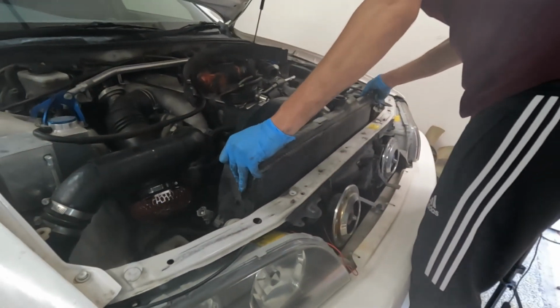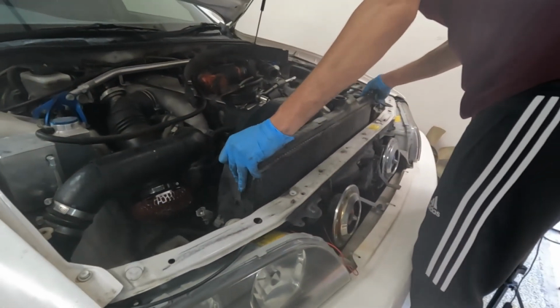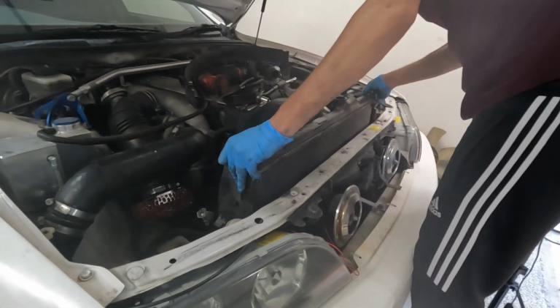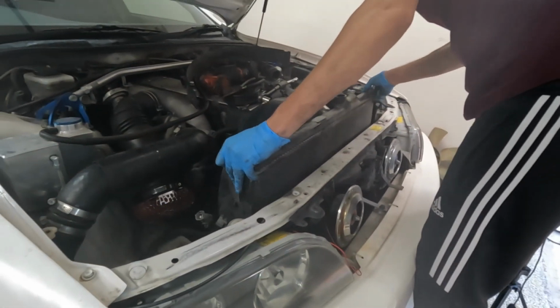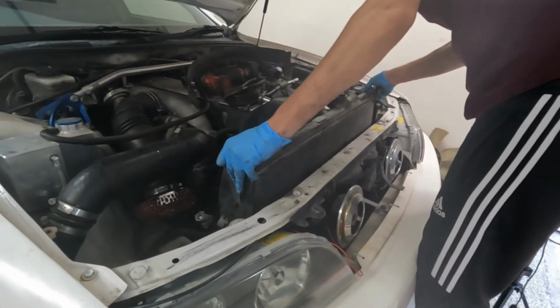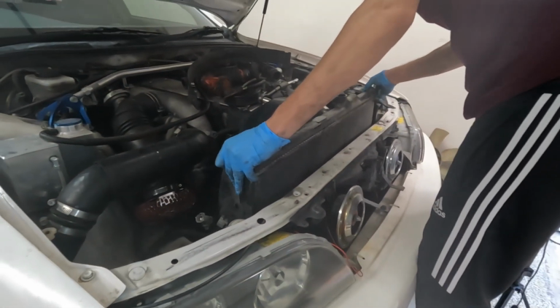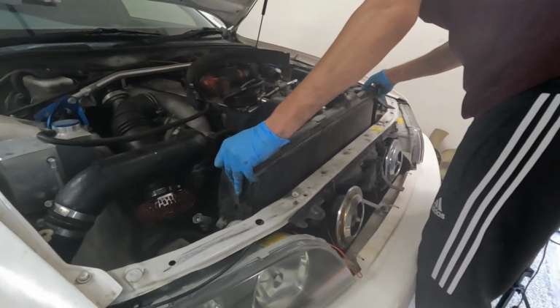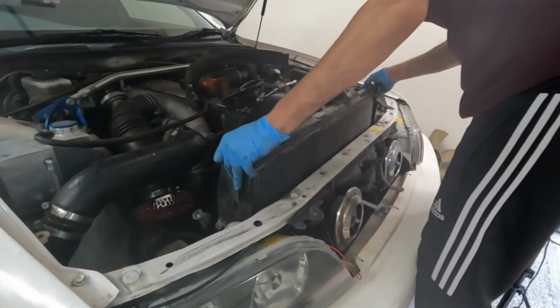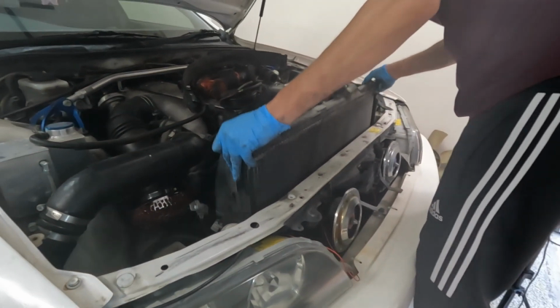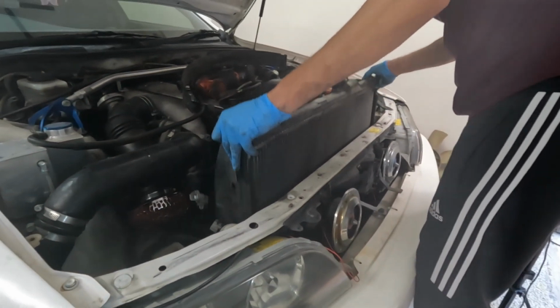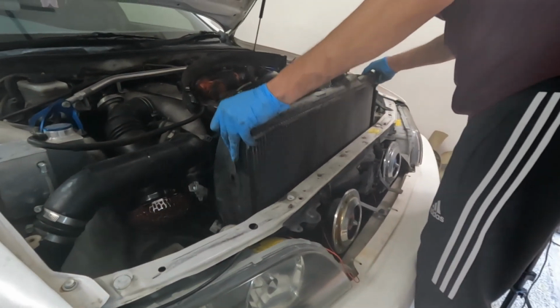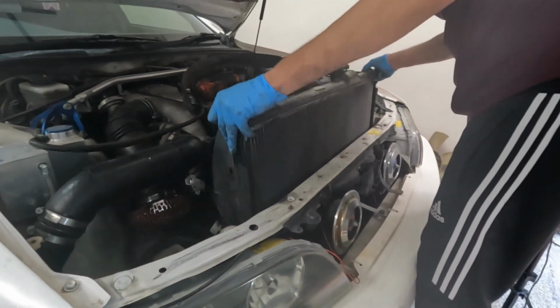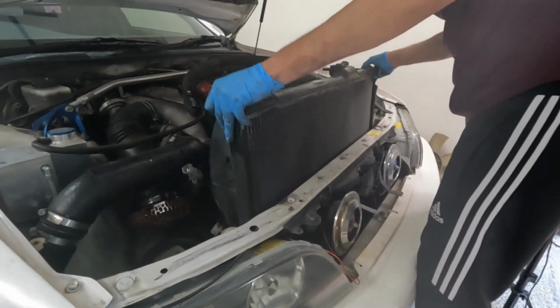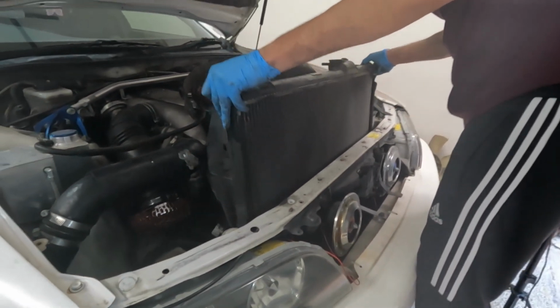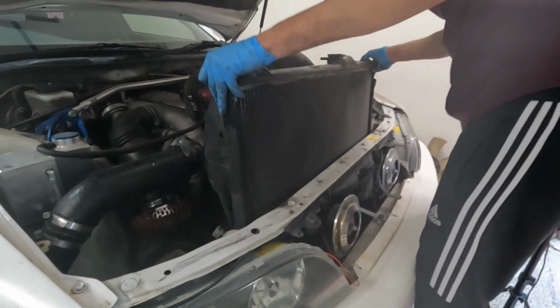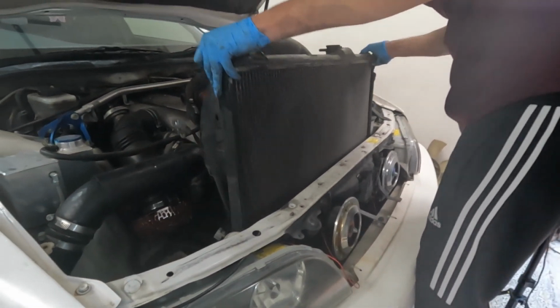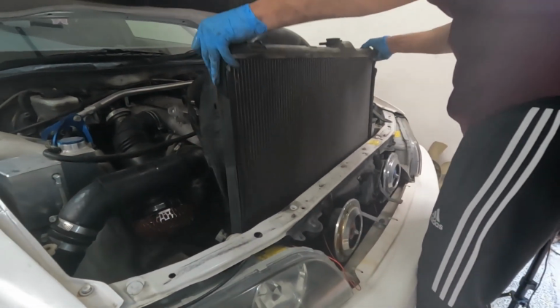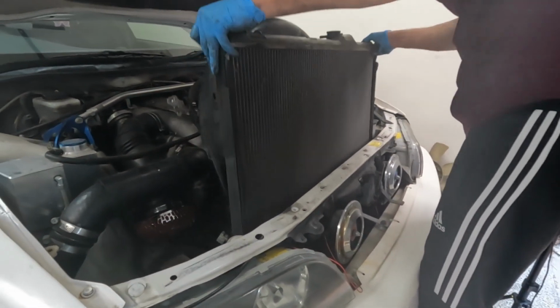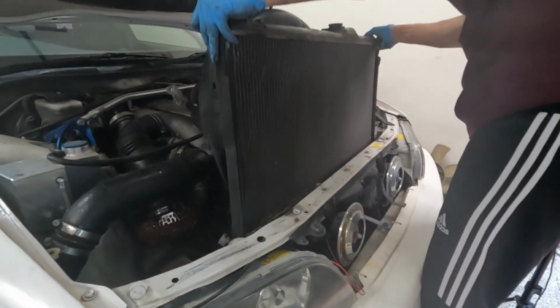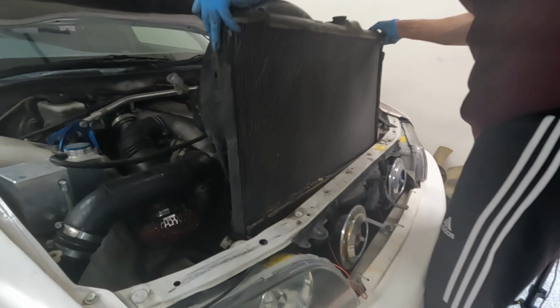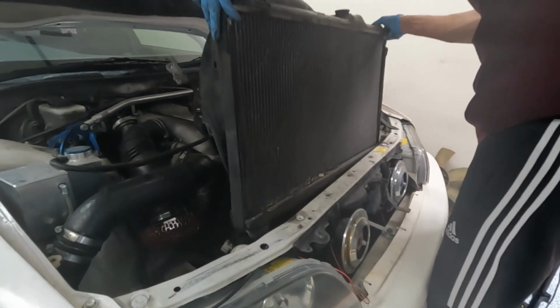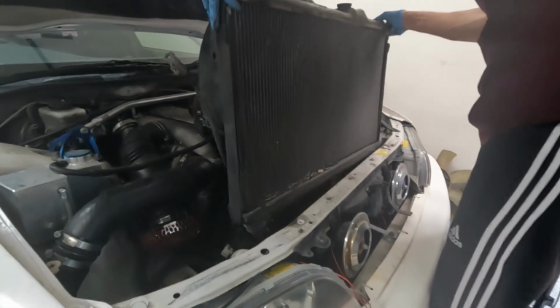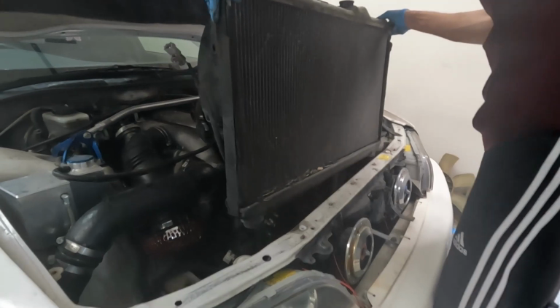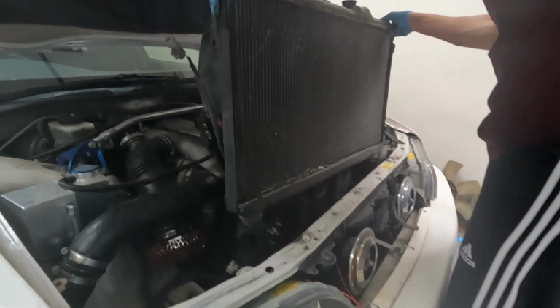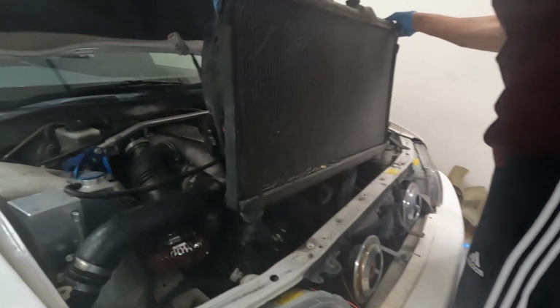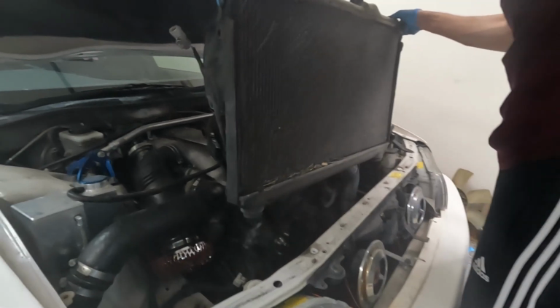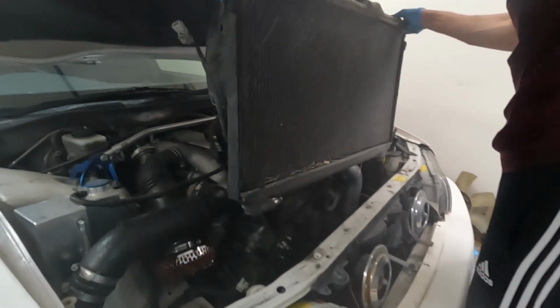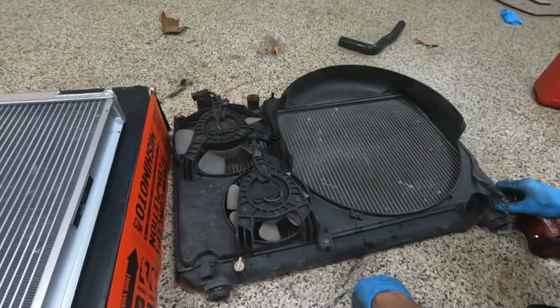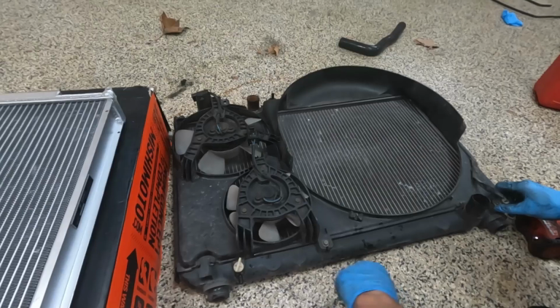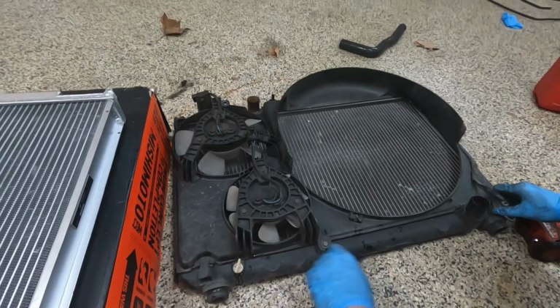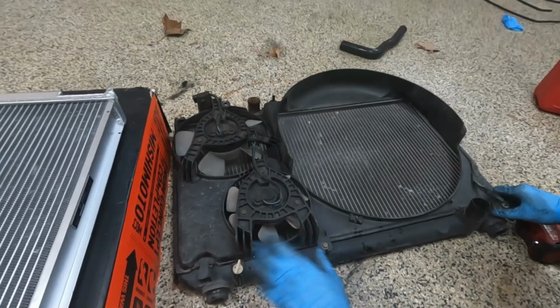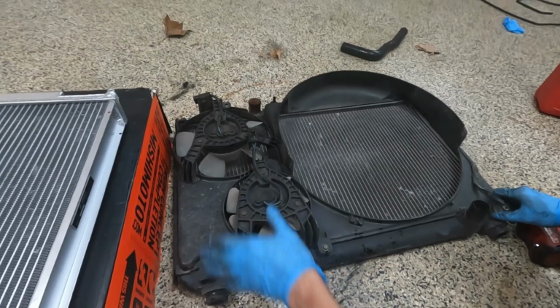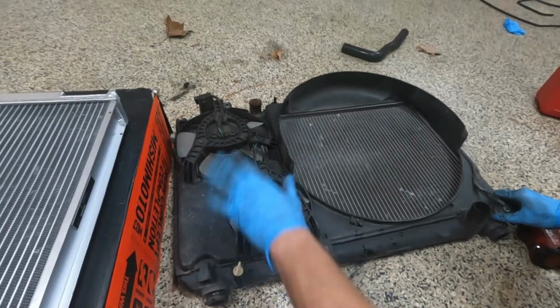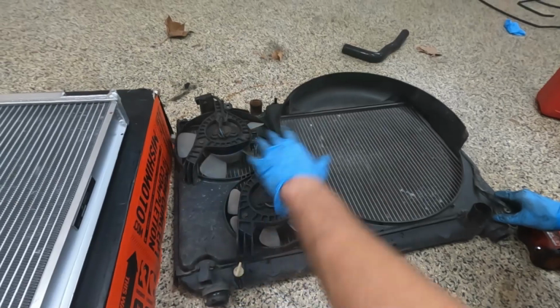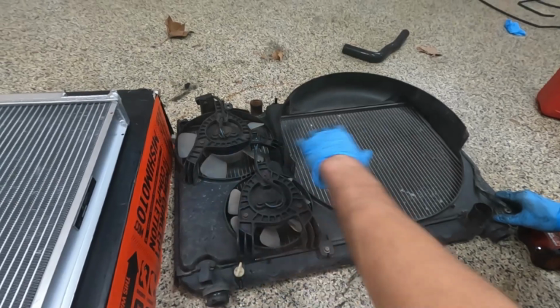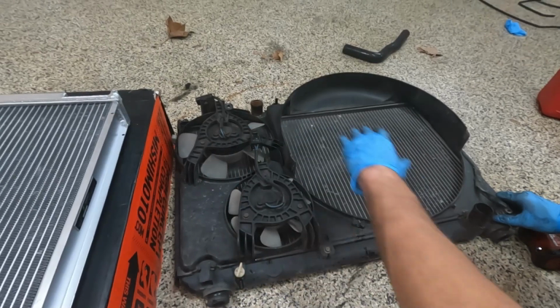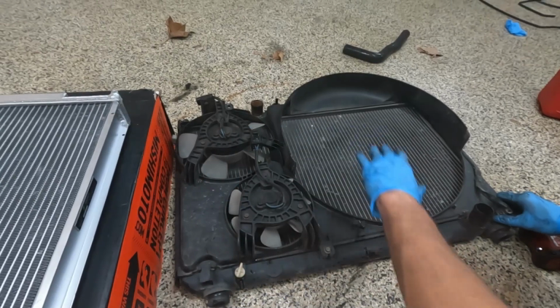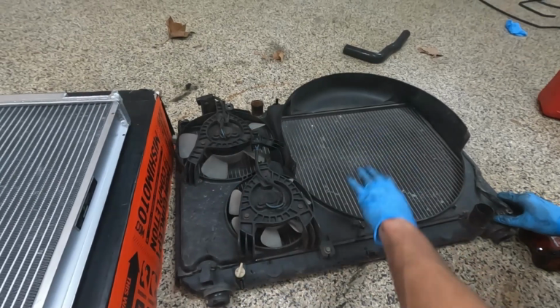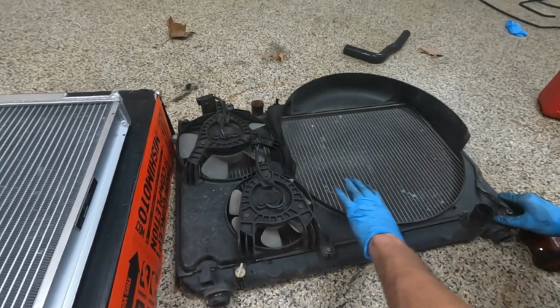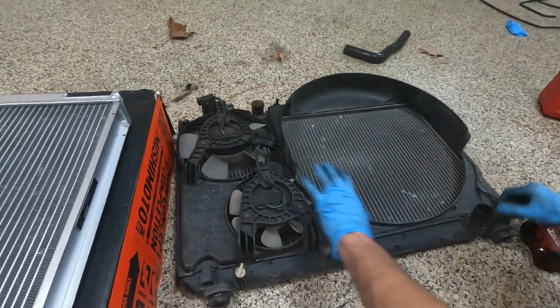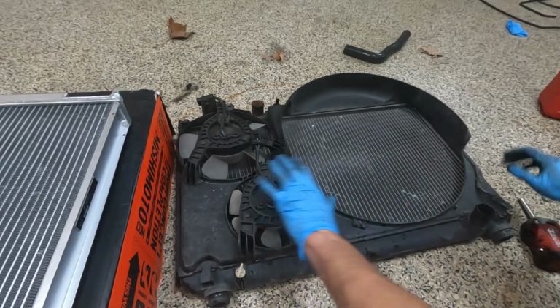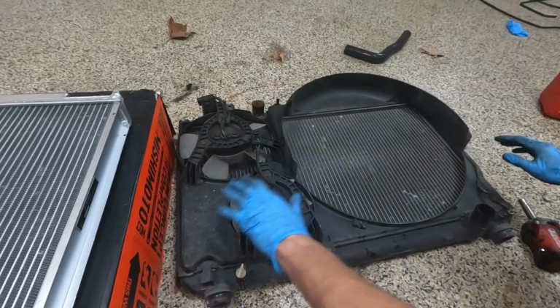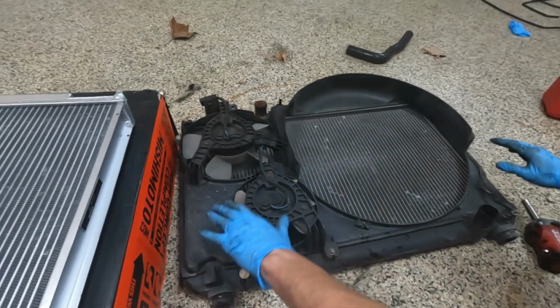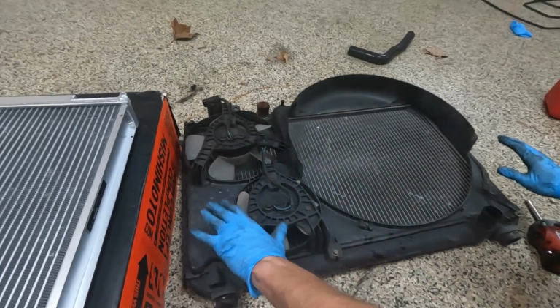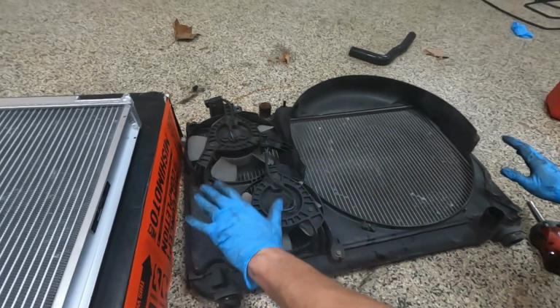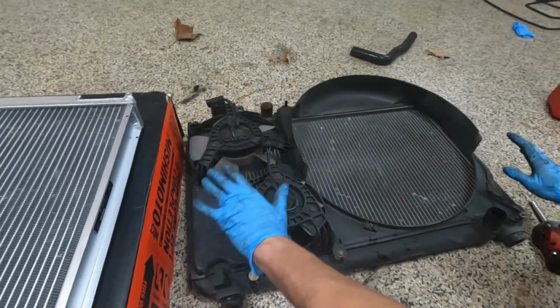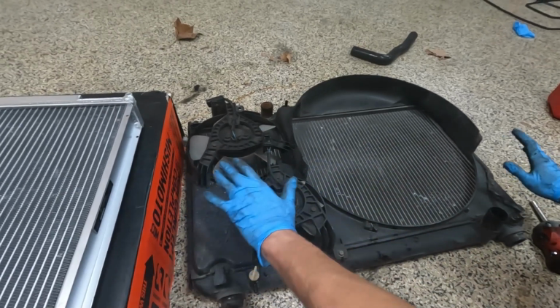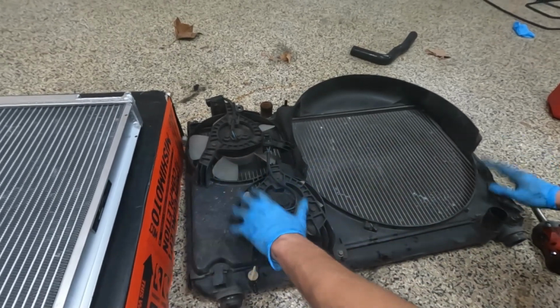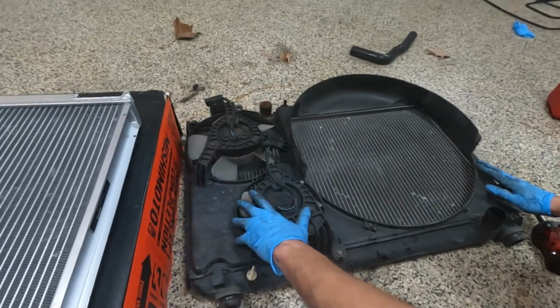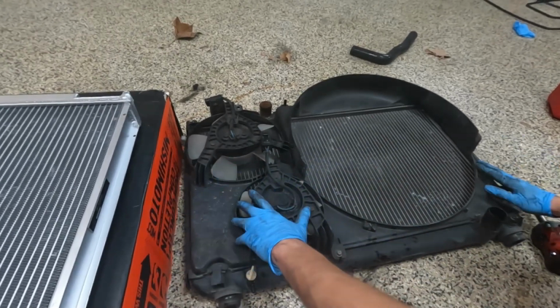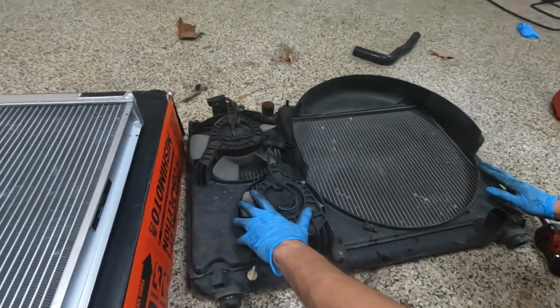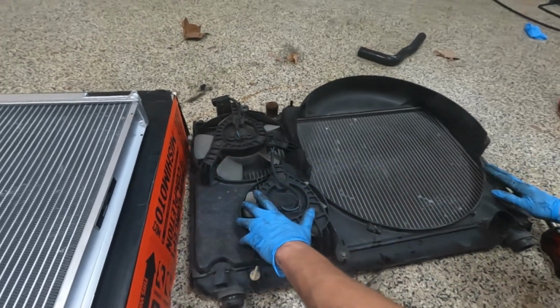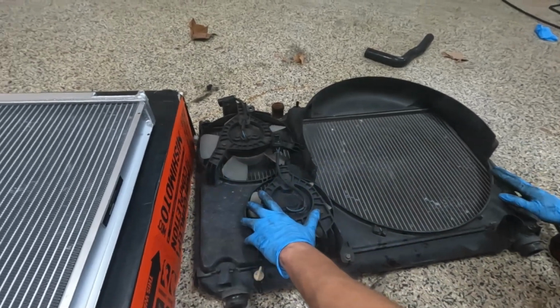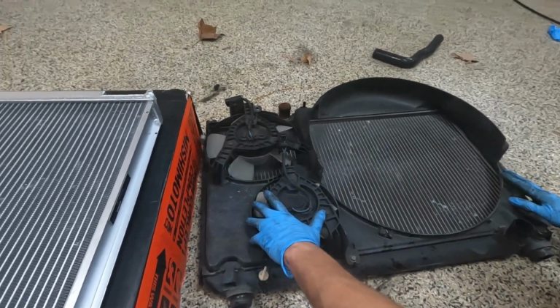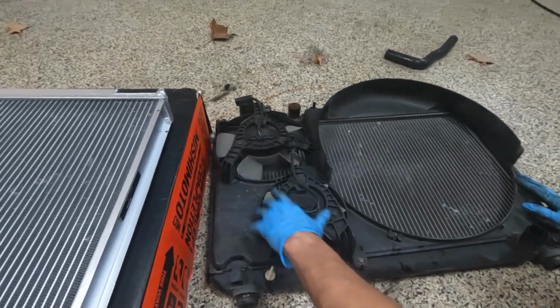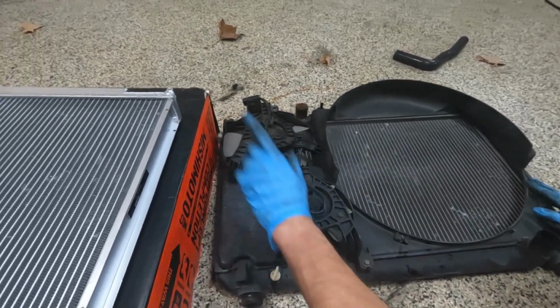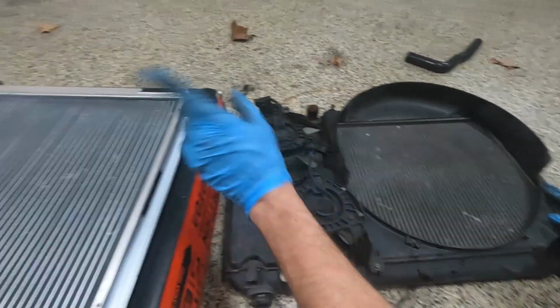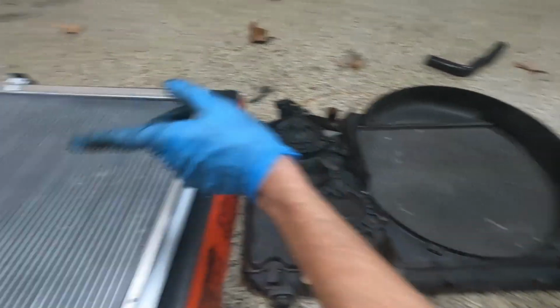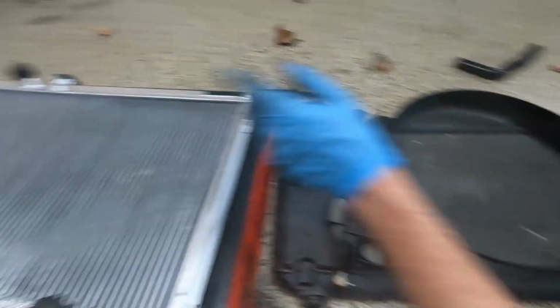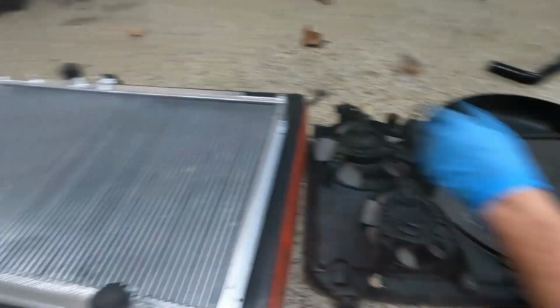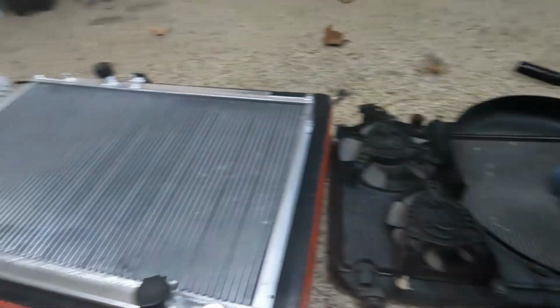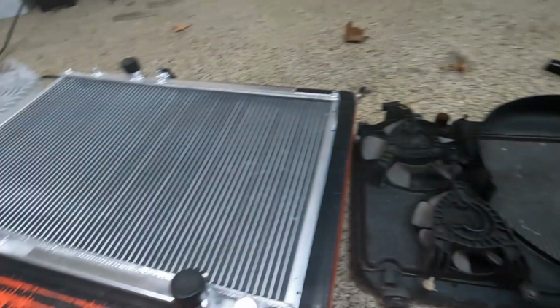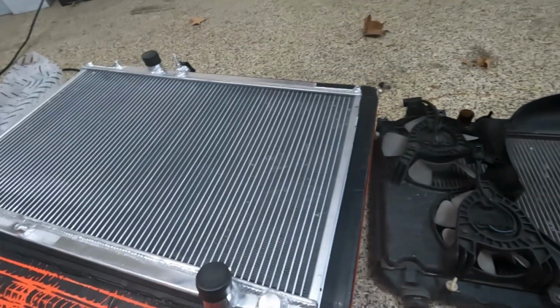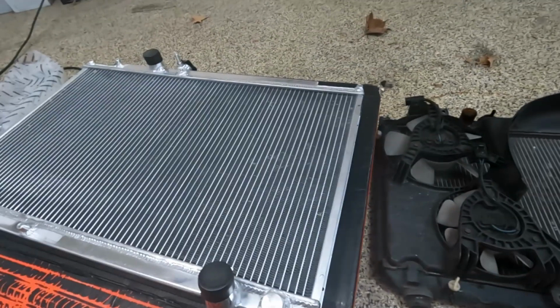Alright, and now I should be ready to pull it off. So now we're just gonna transfer everything over from this radiator to the new one.